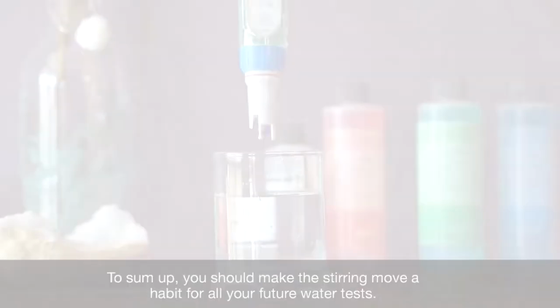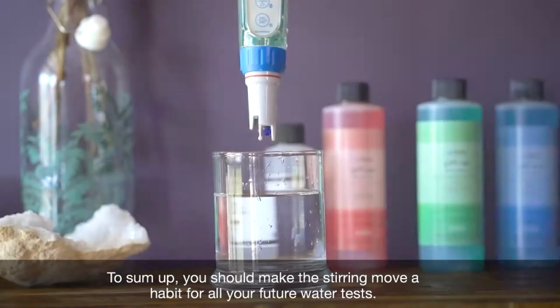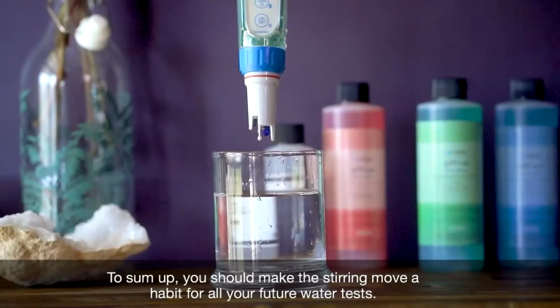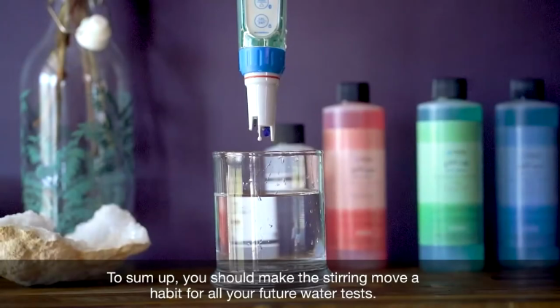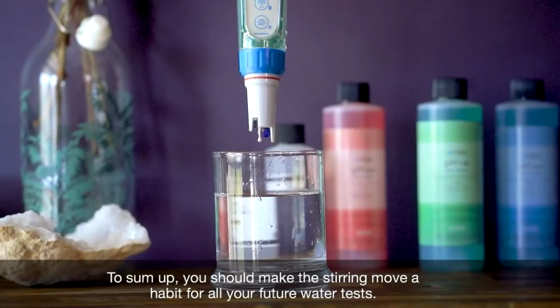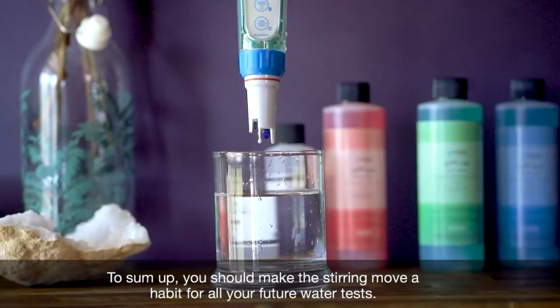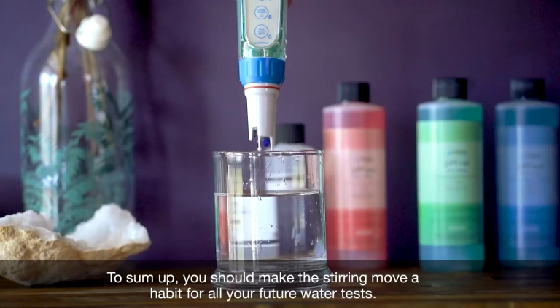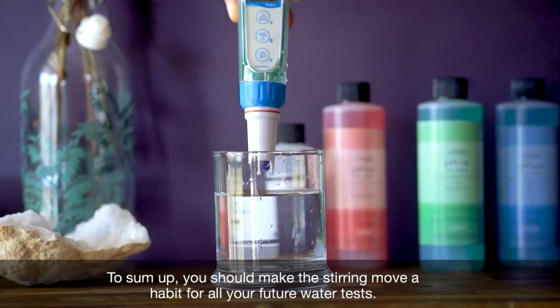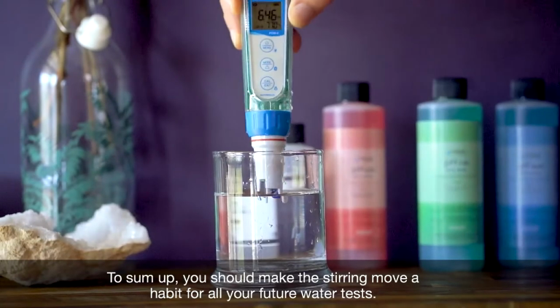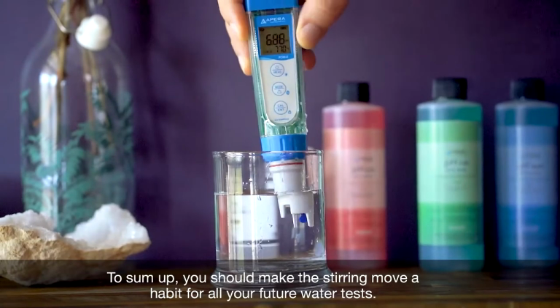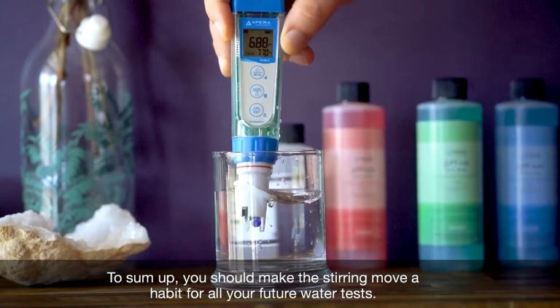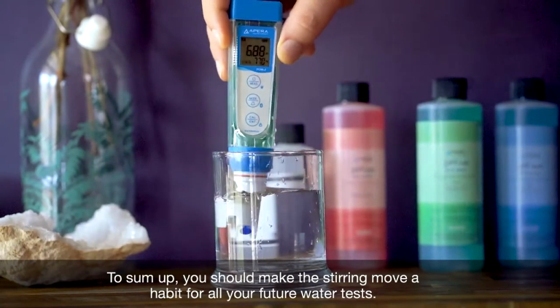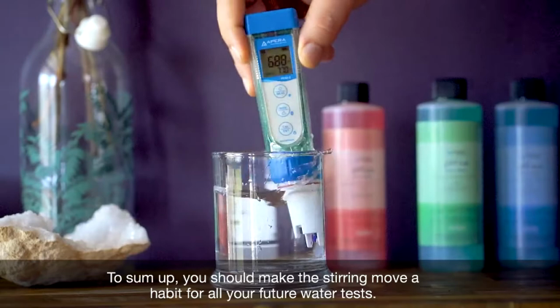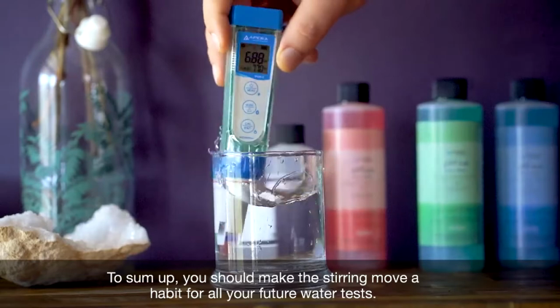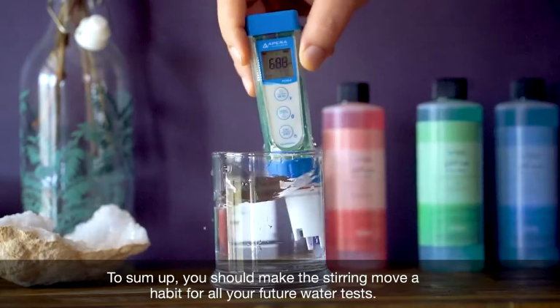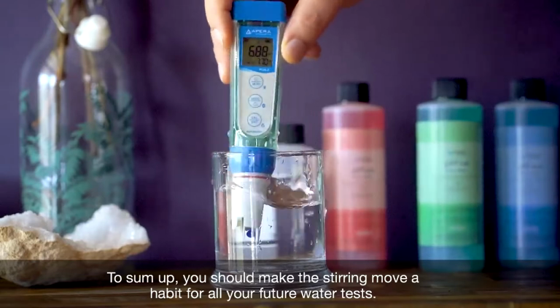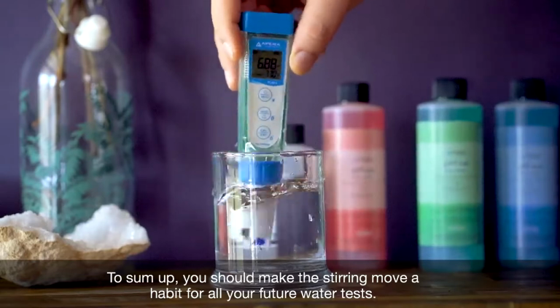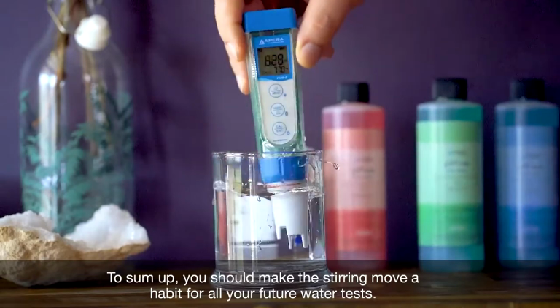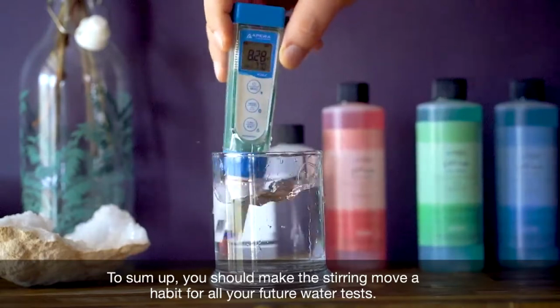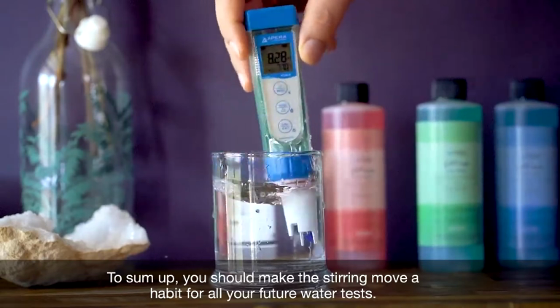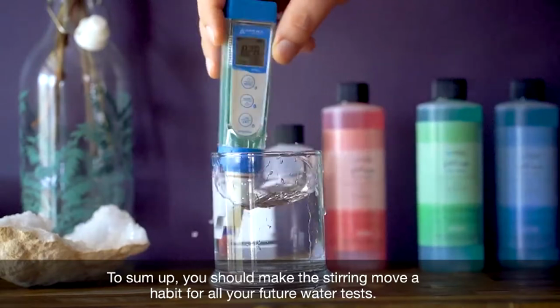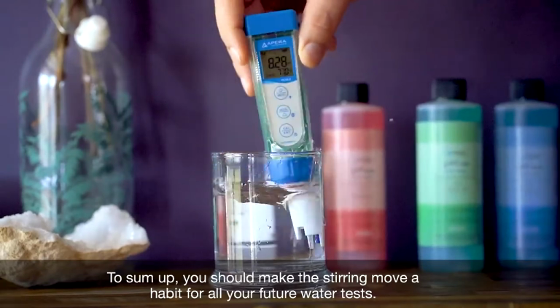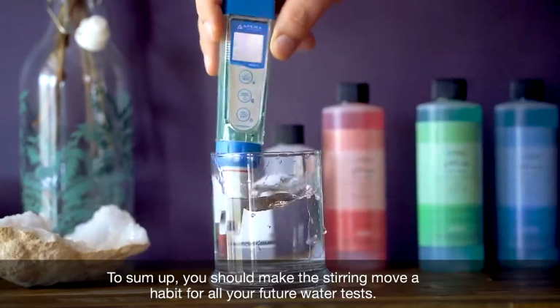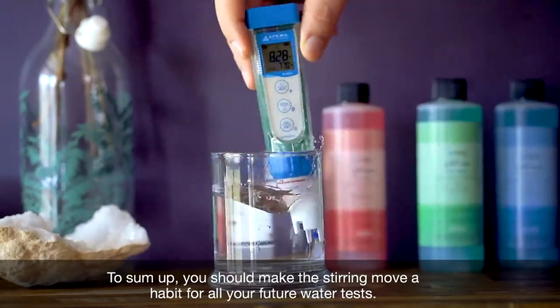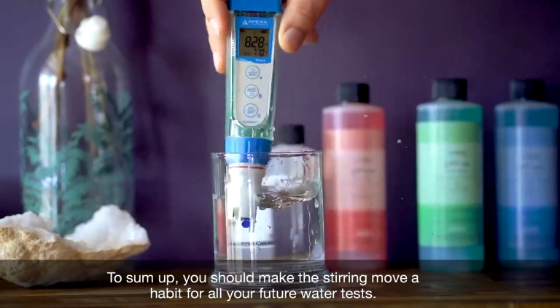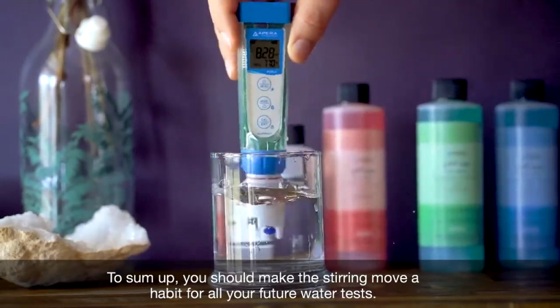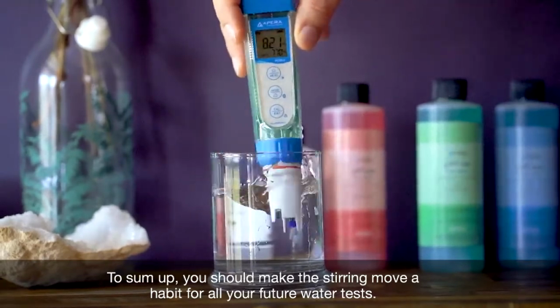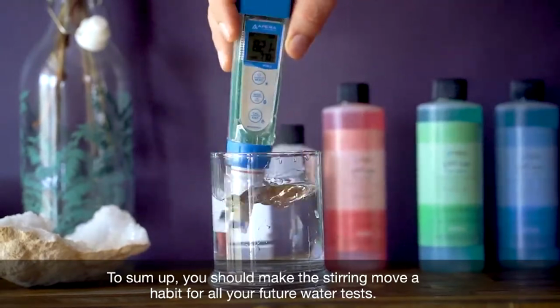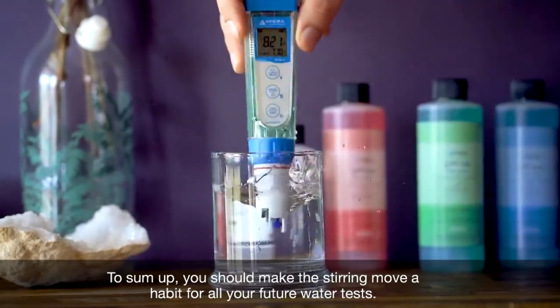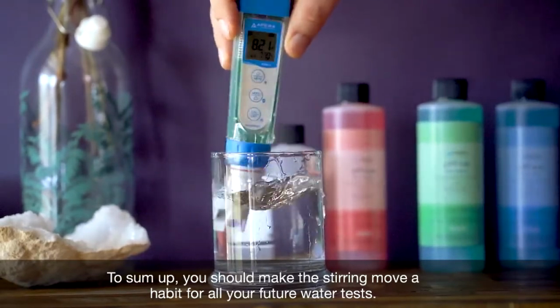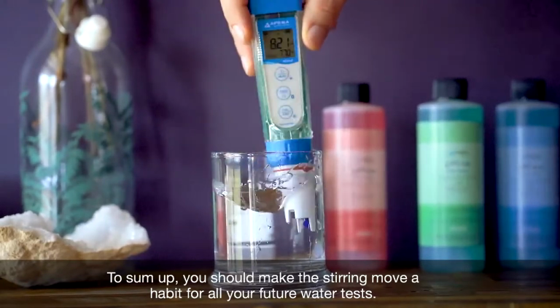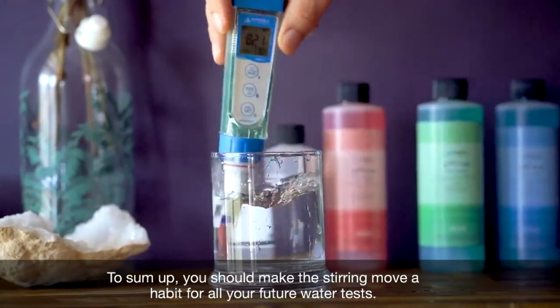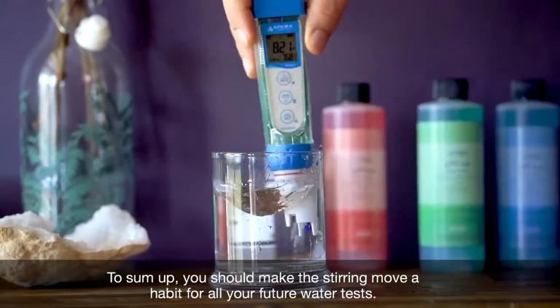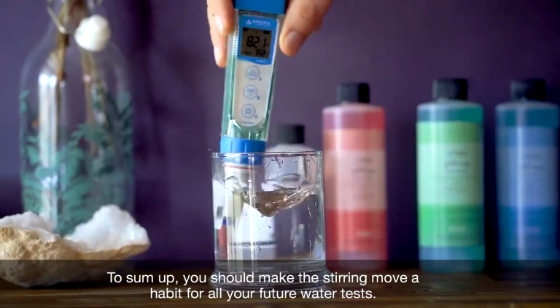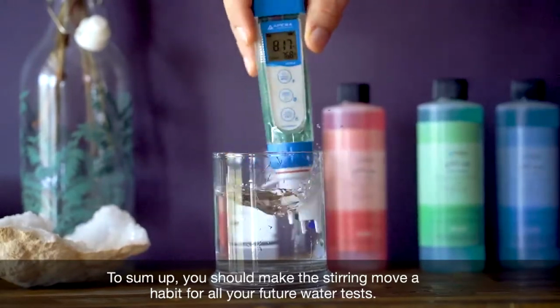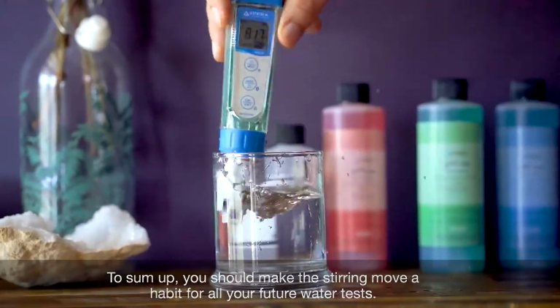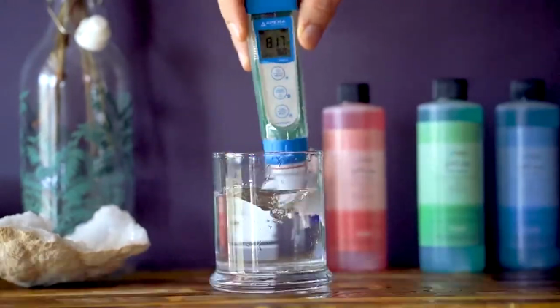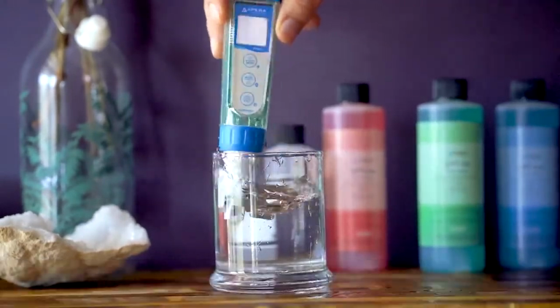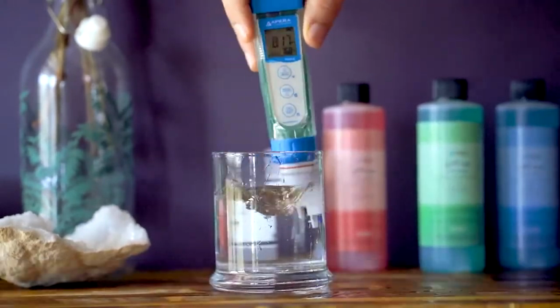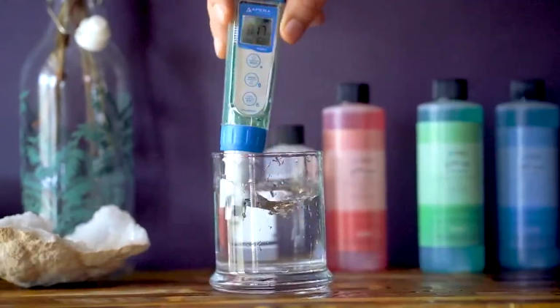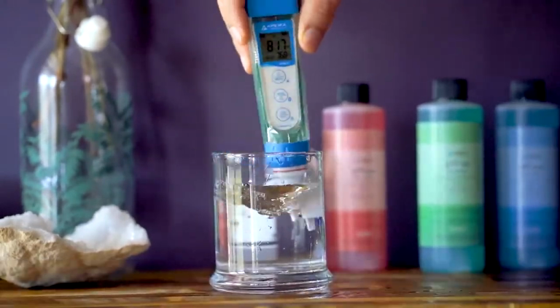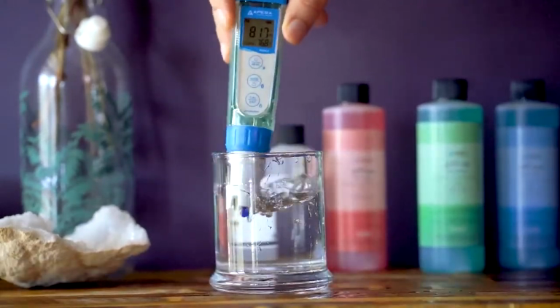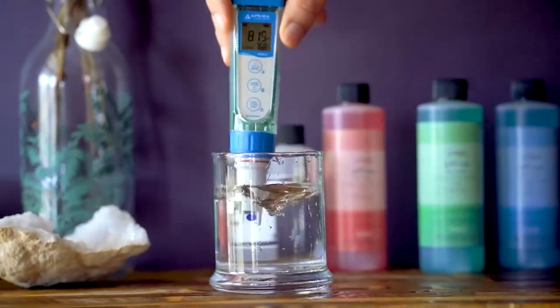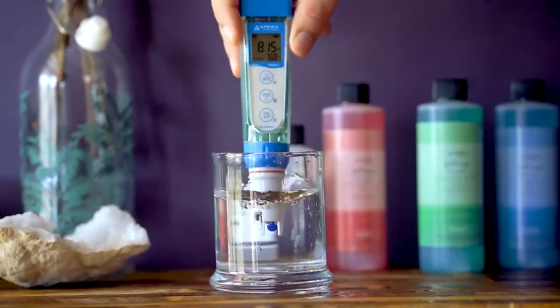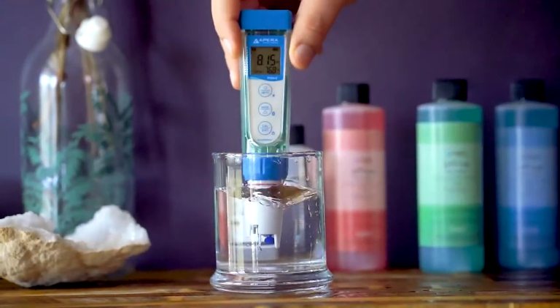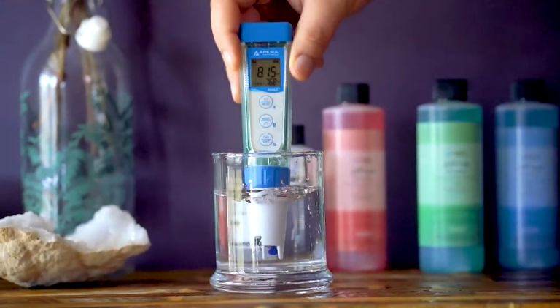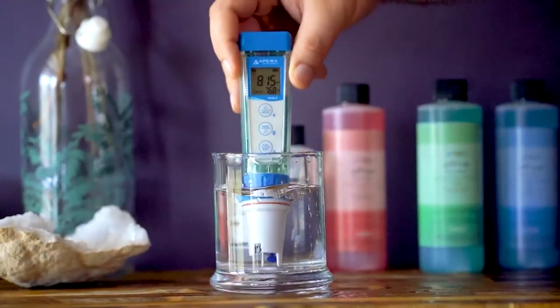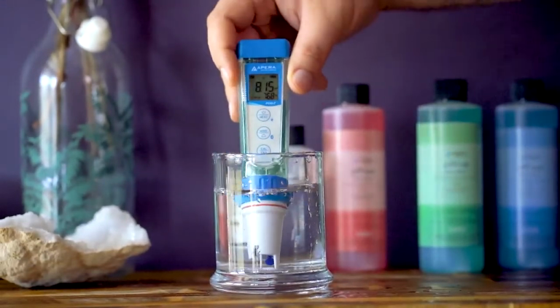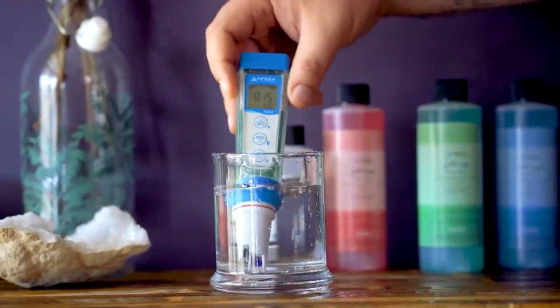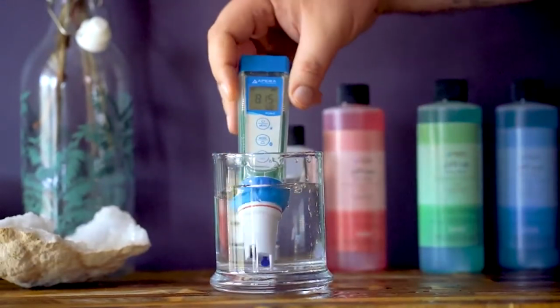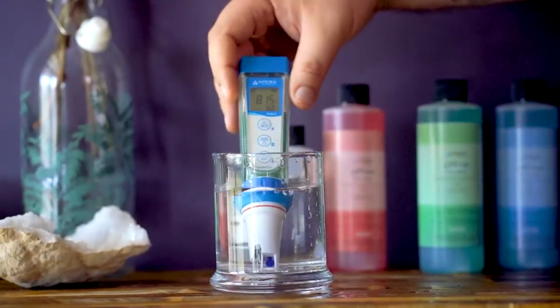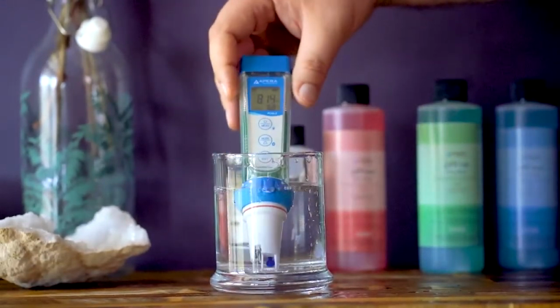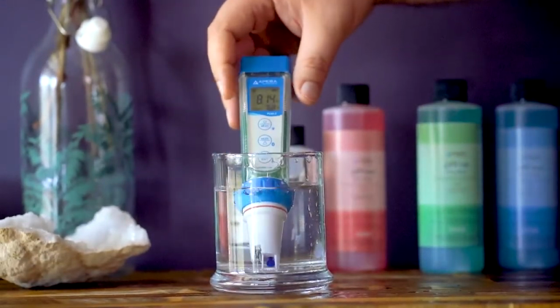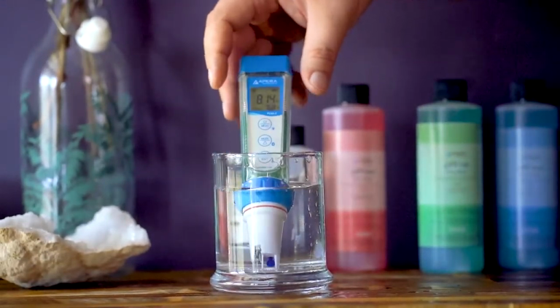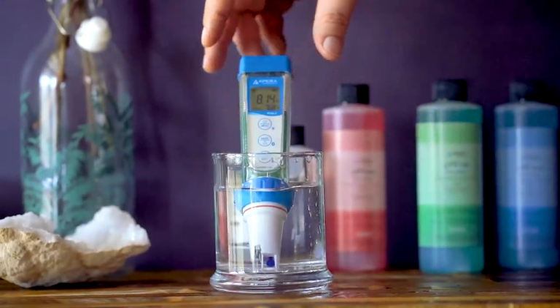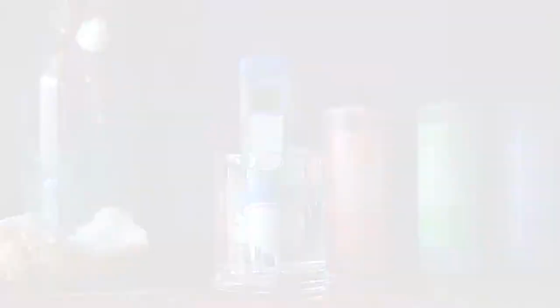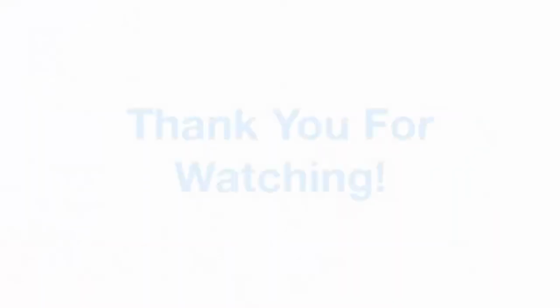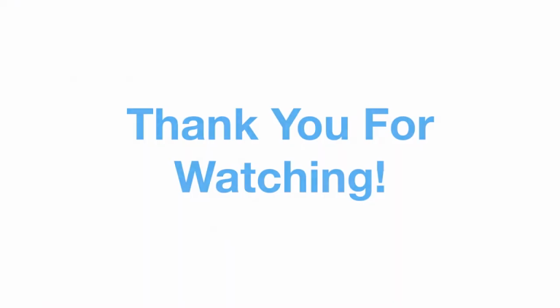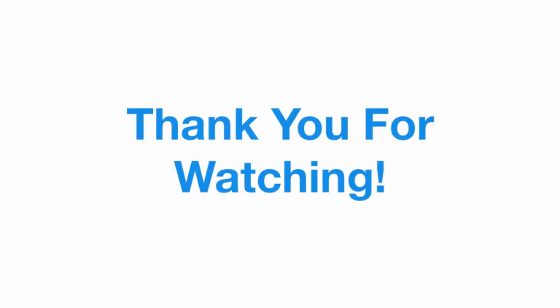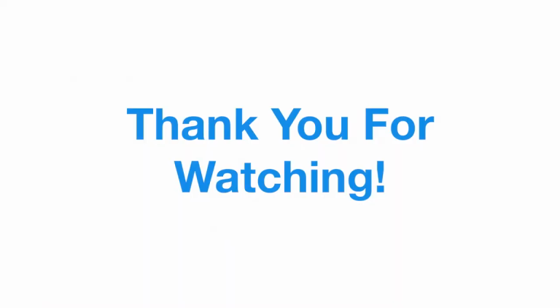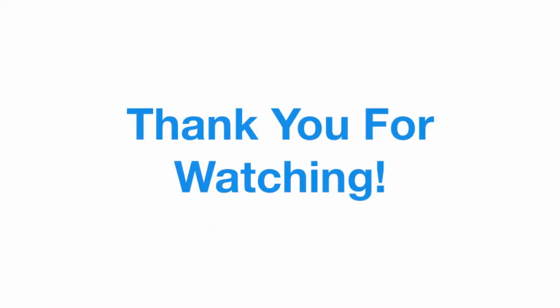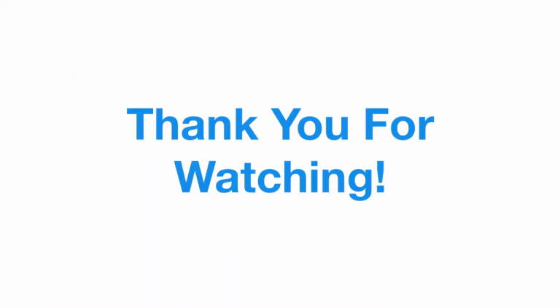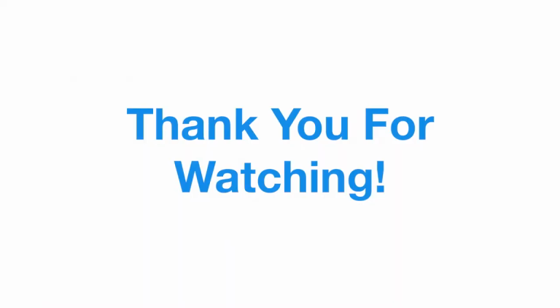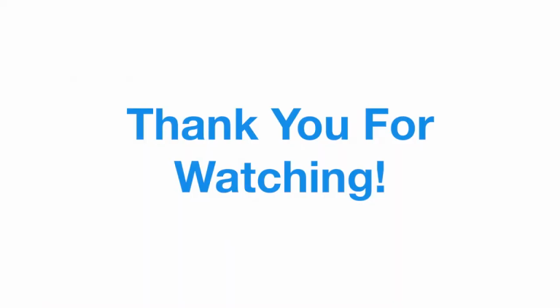To sum up, you should make the stirring move a habit for all your future water tests. Thank you for watching.